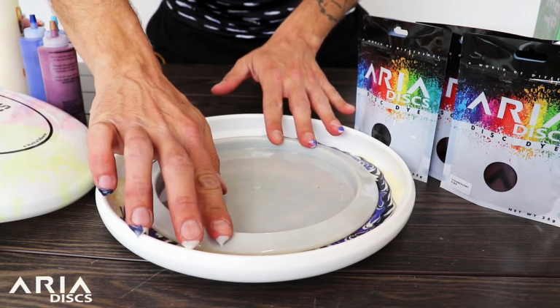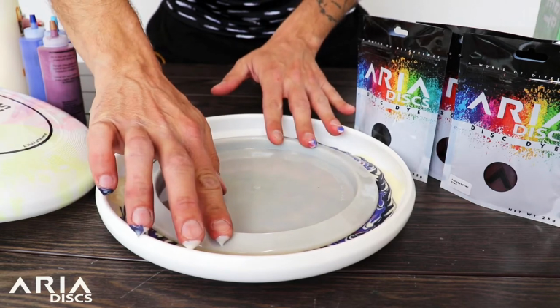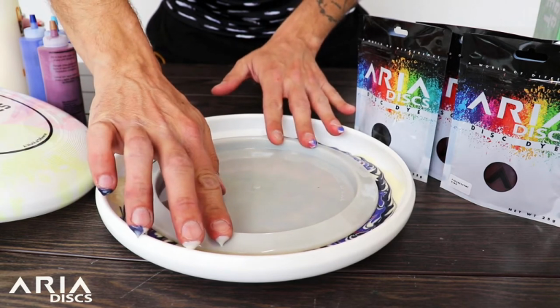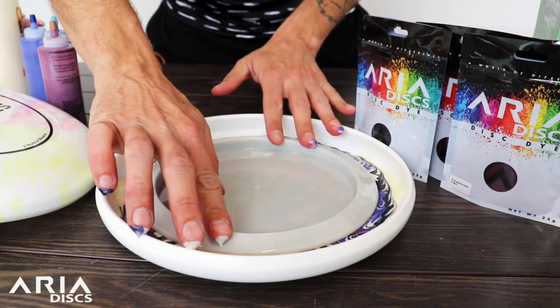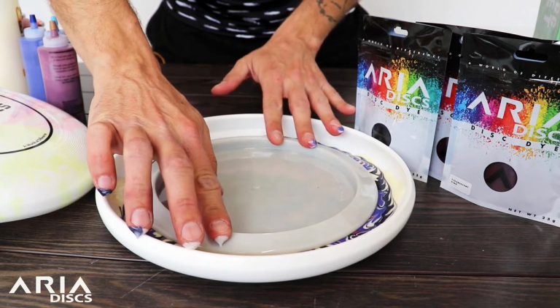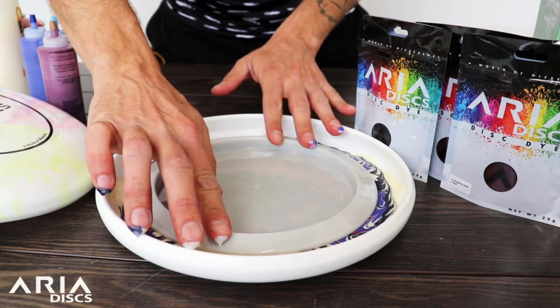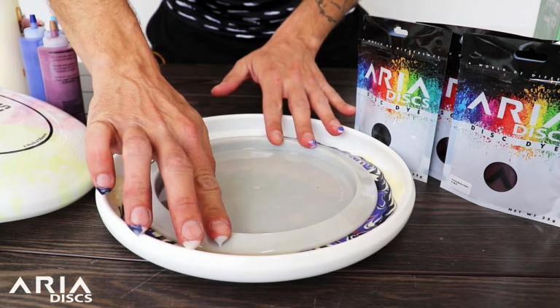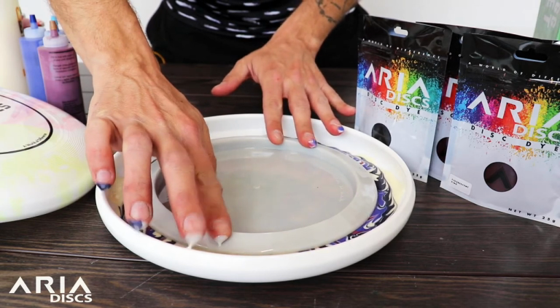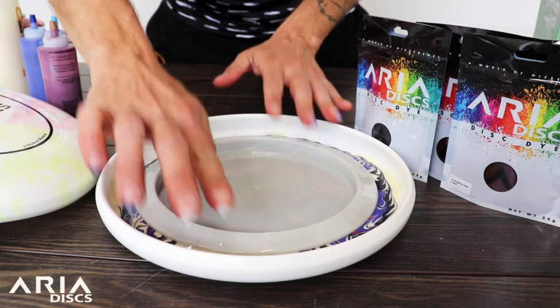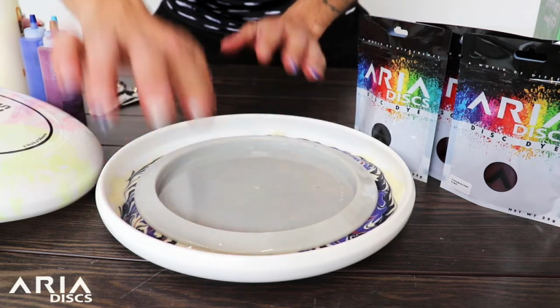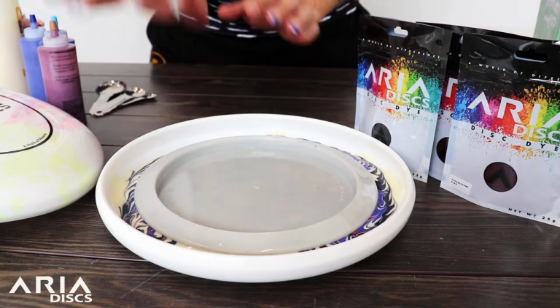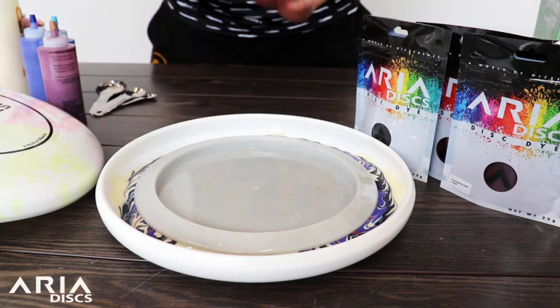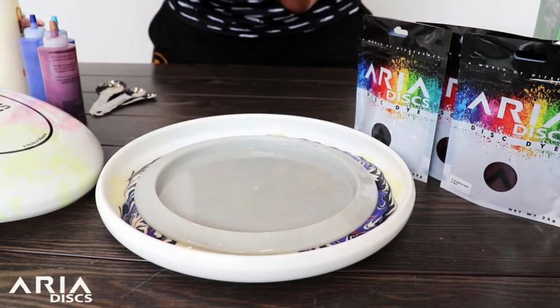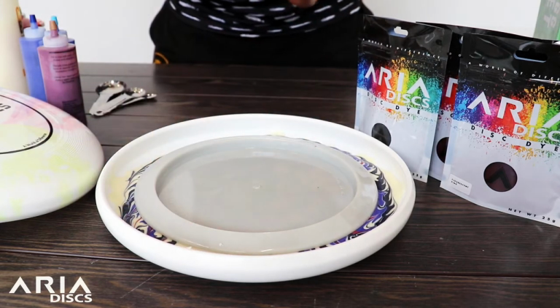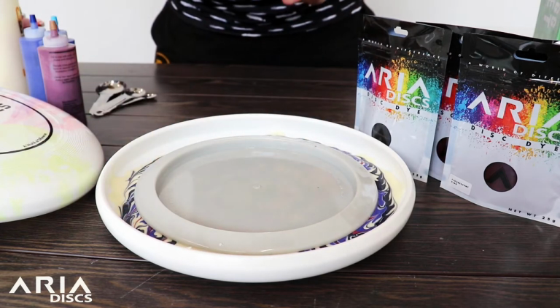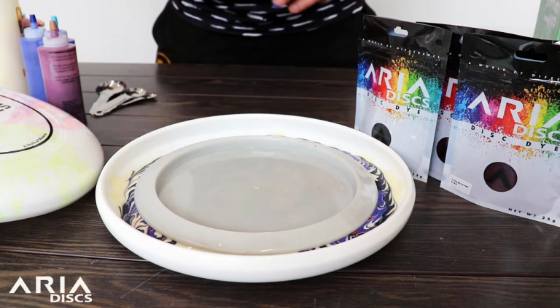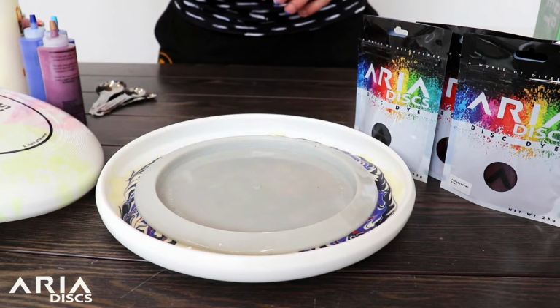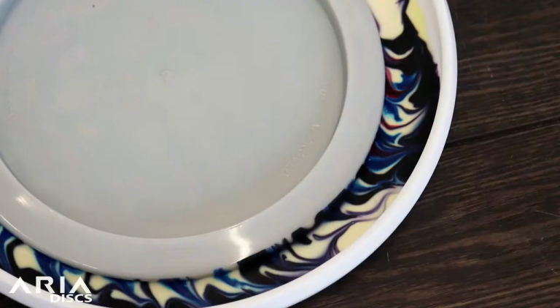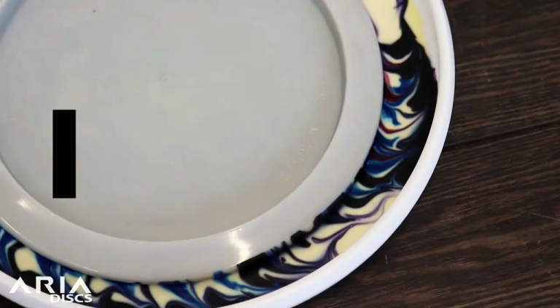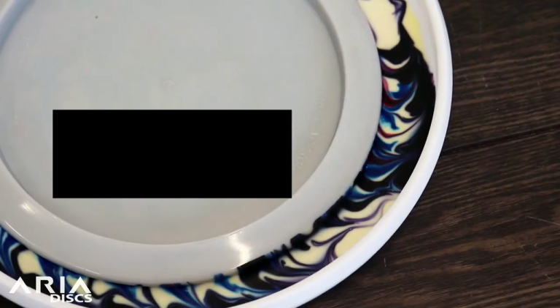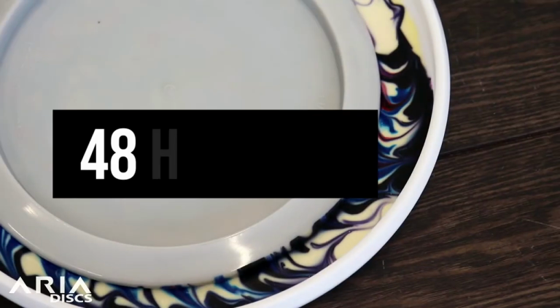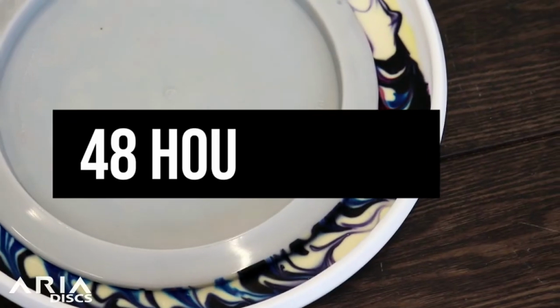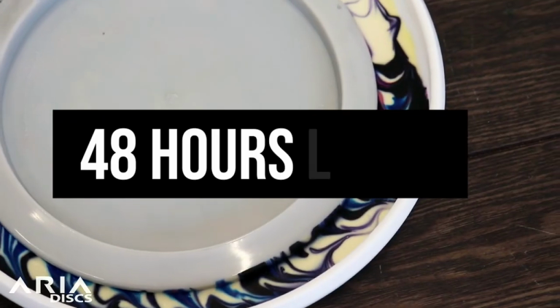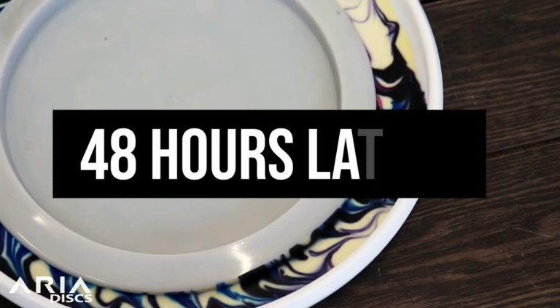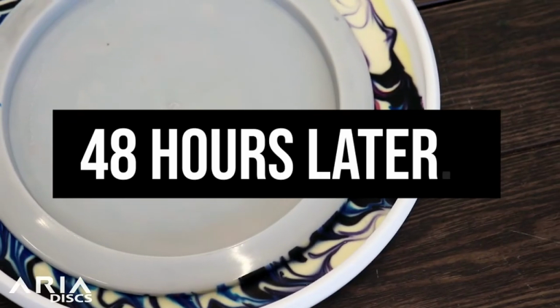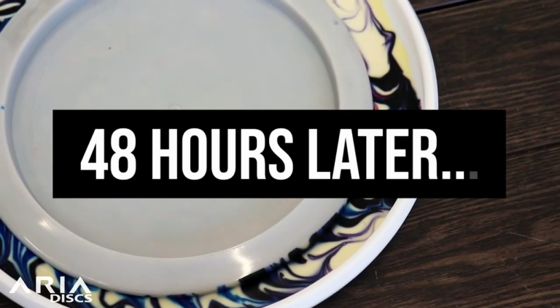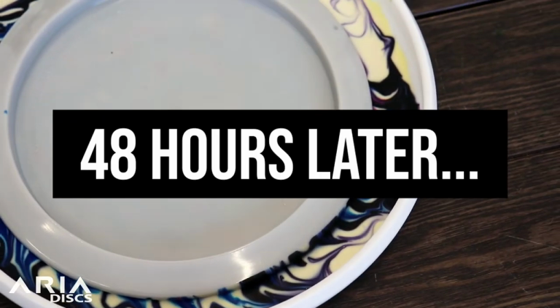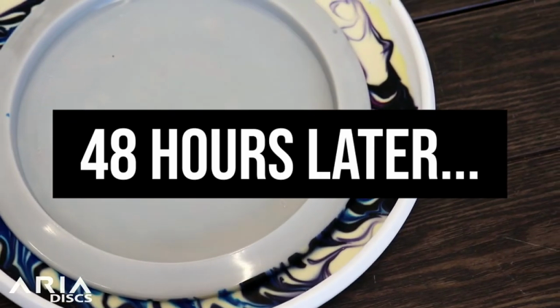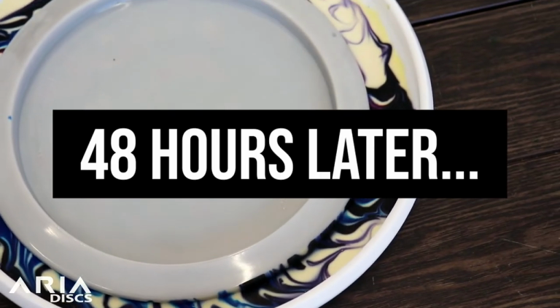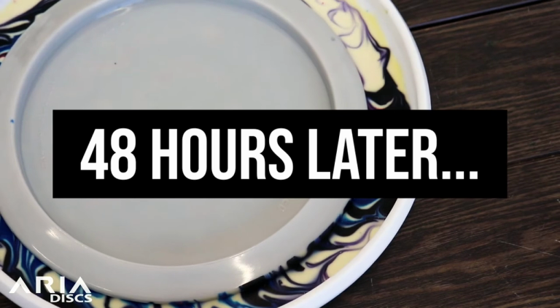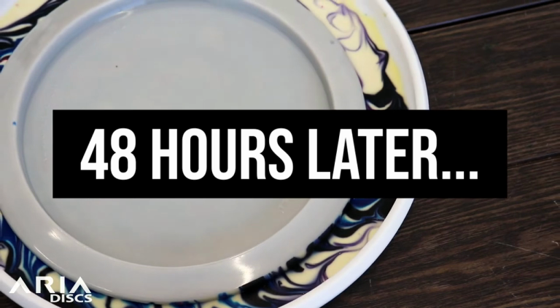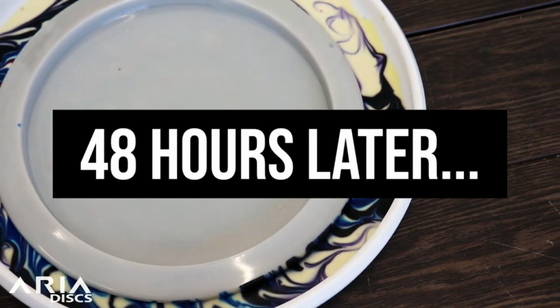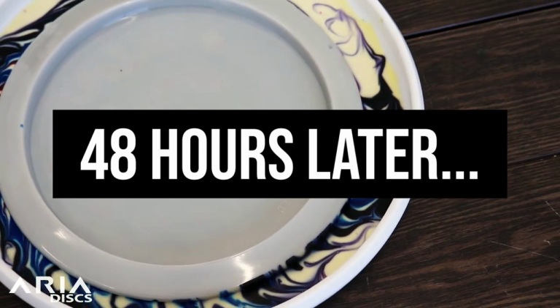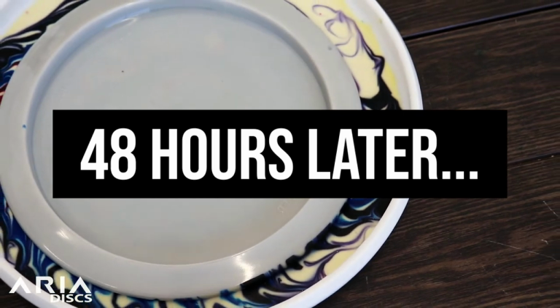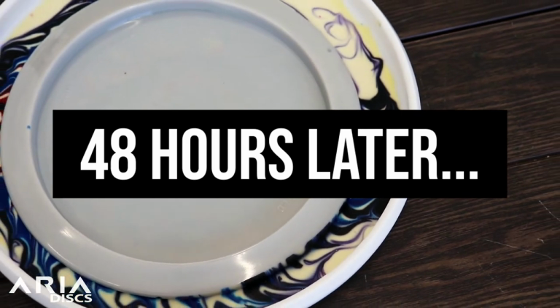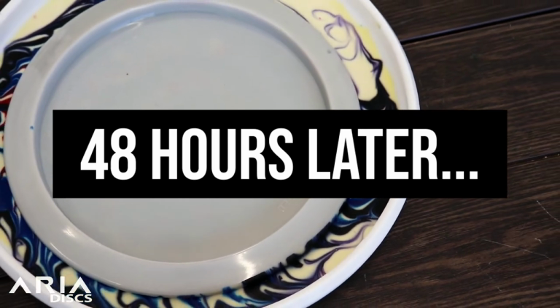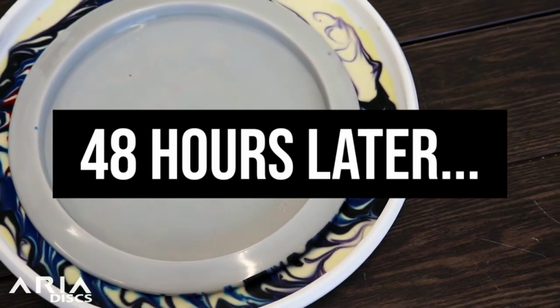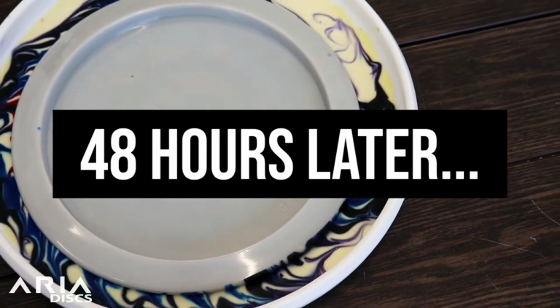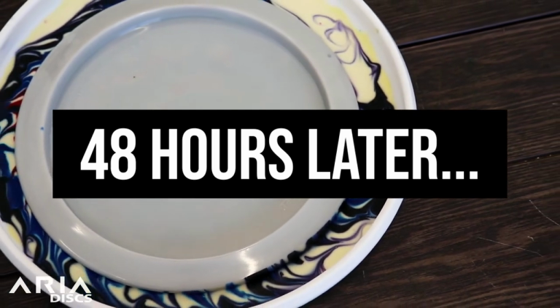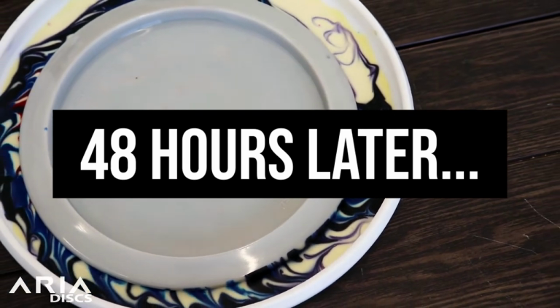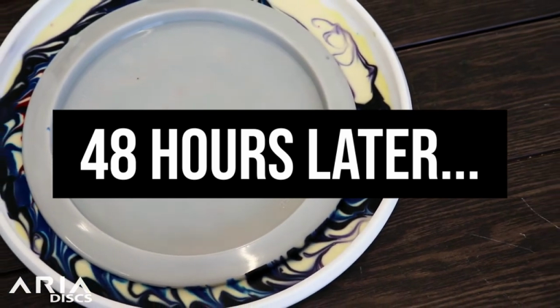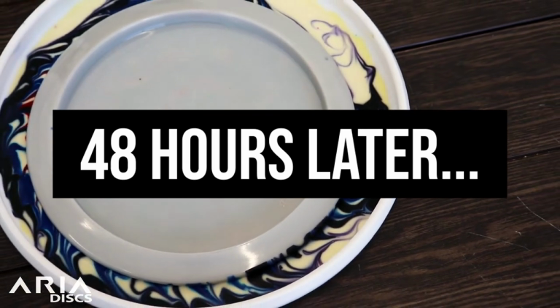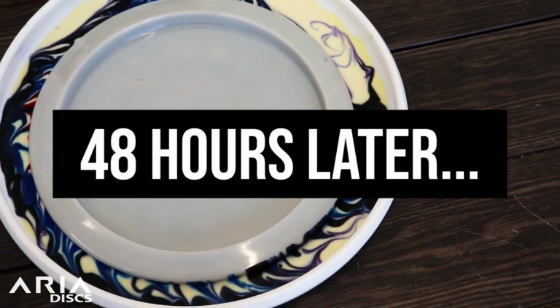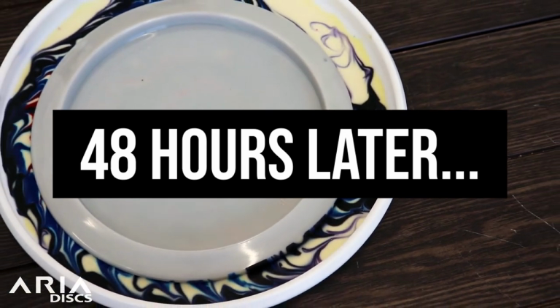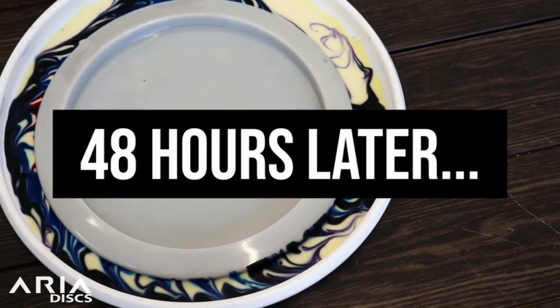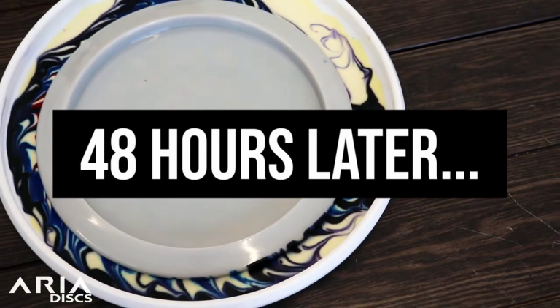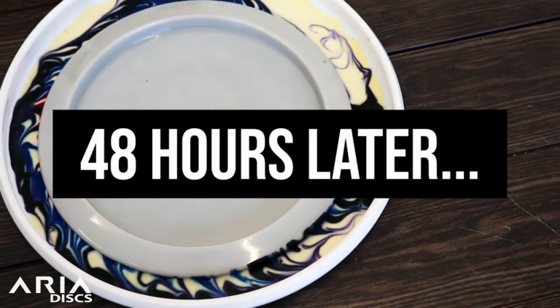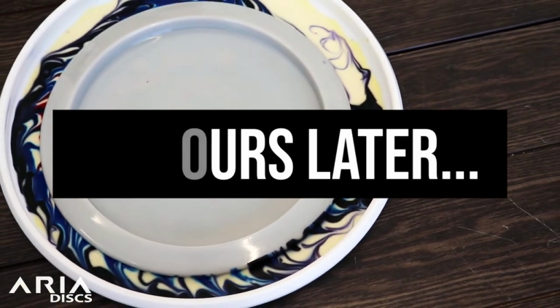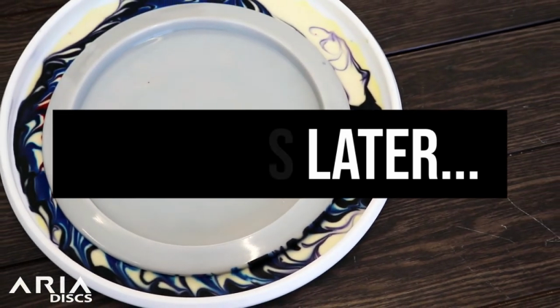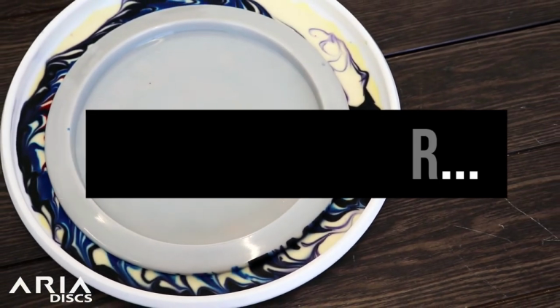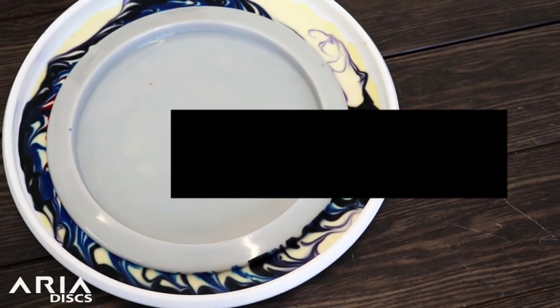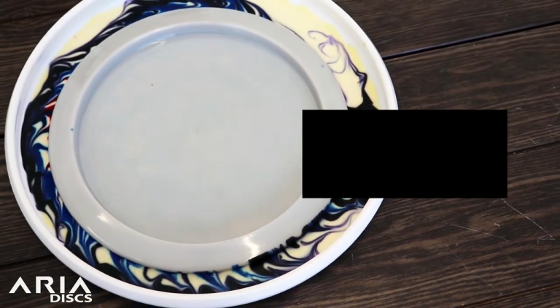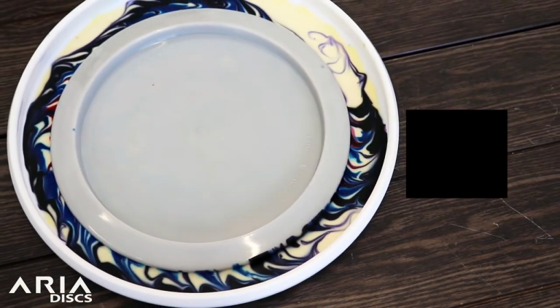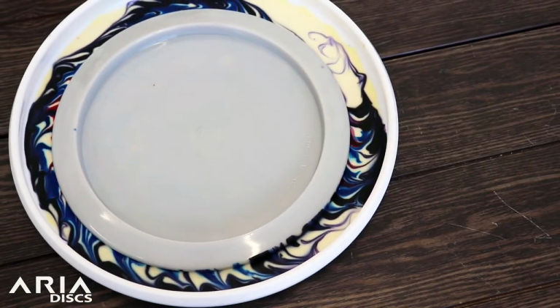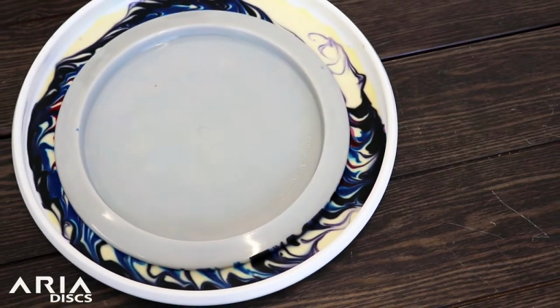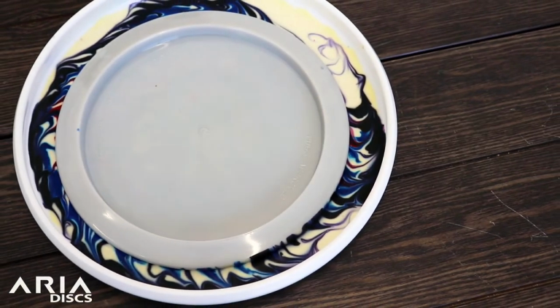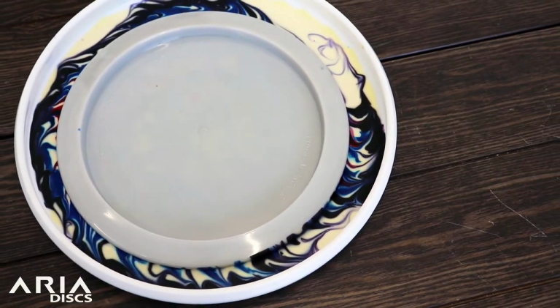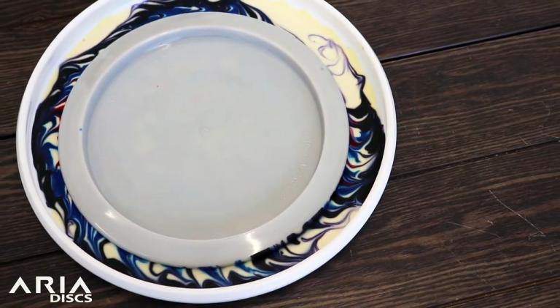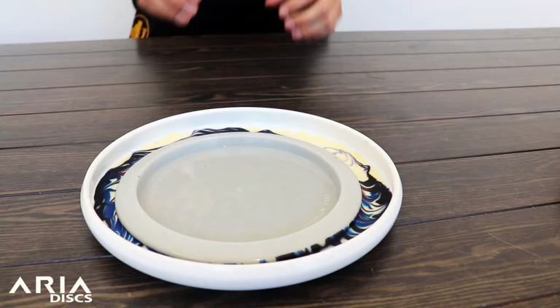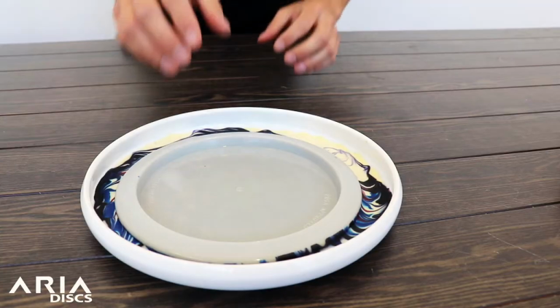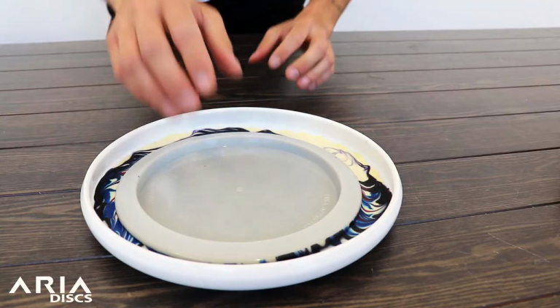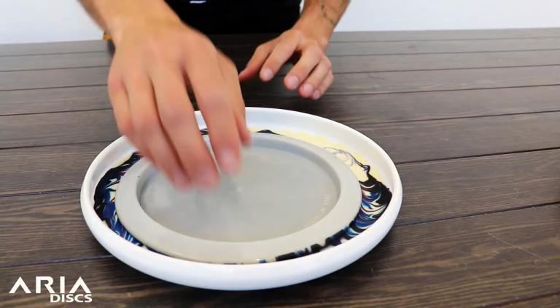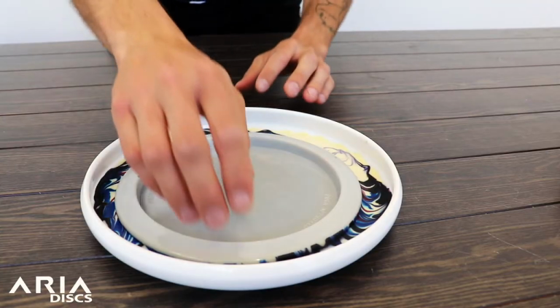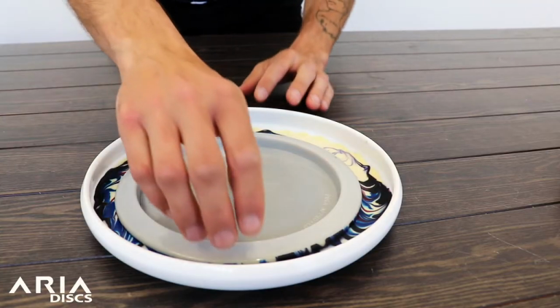Go ahead and leave your disc in the lotion for about 24 to 48 hours. Once you've let that time elapse, it's time for the big reveal.